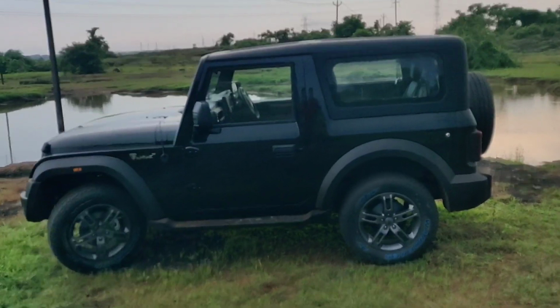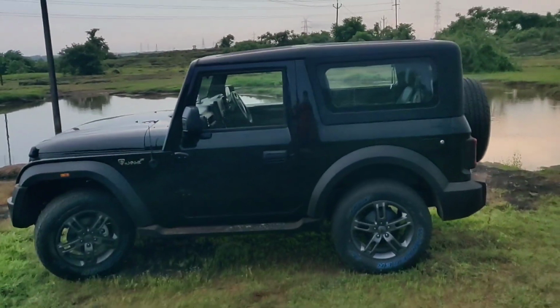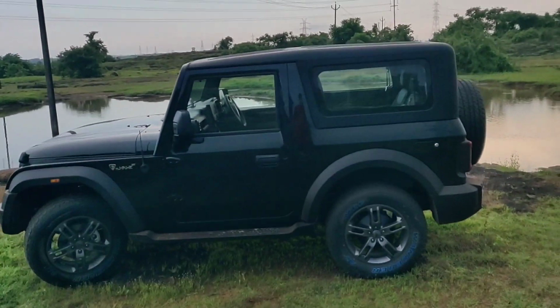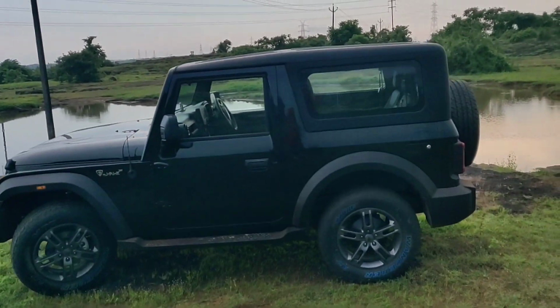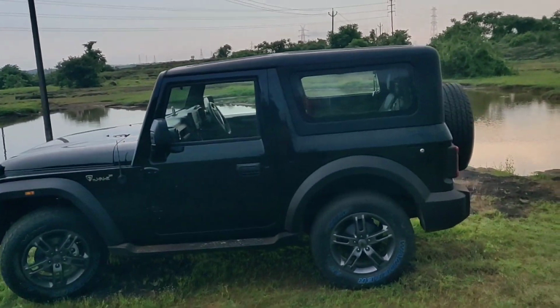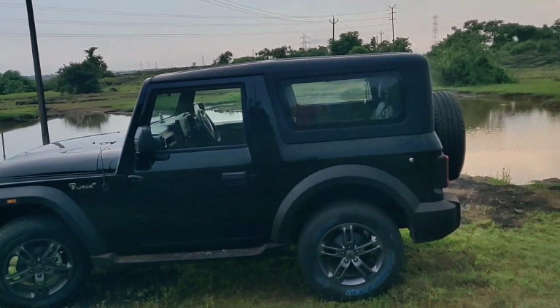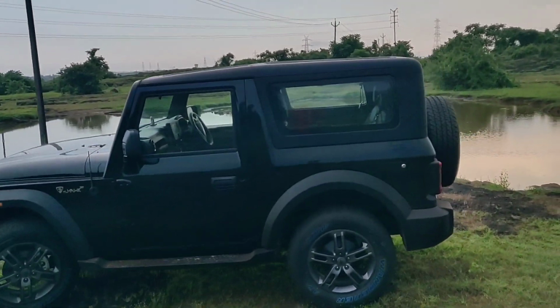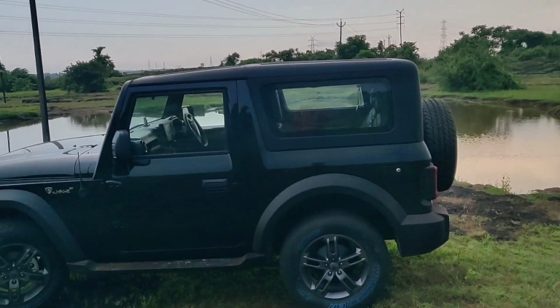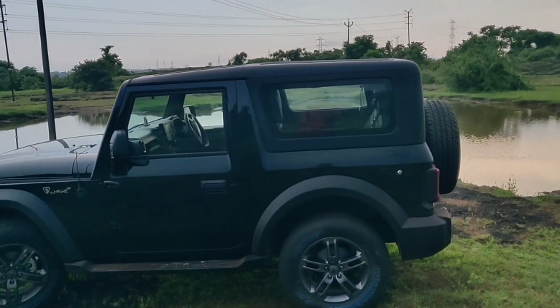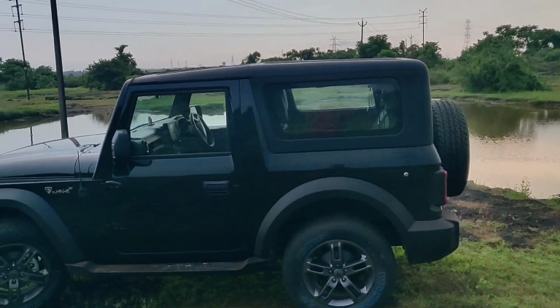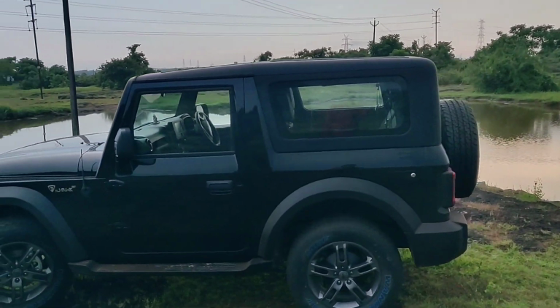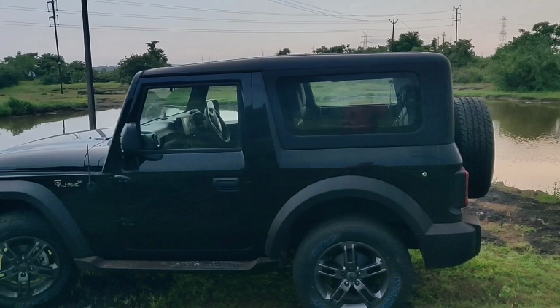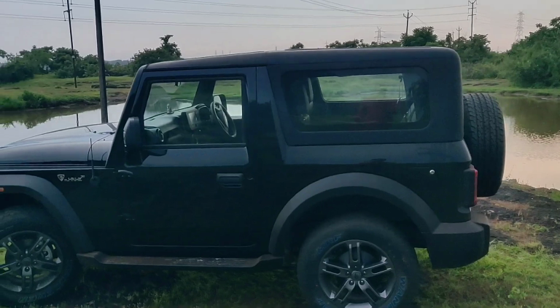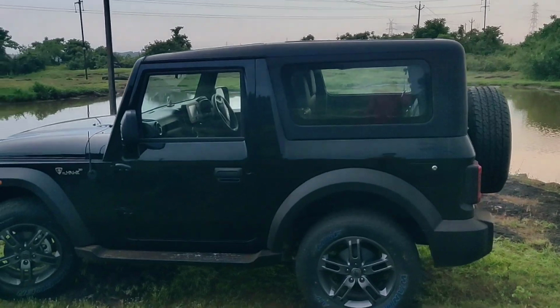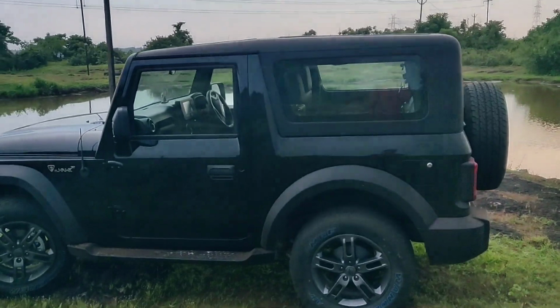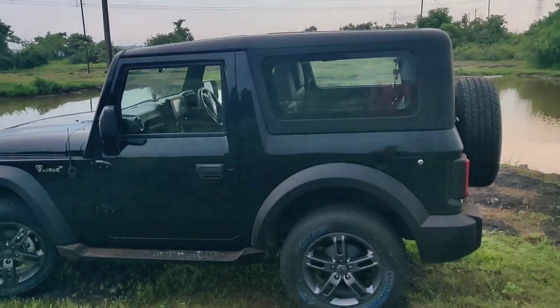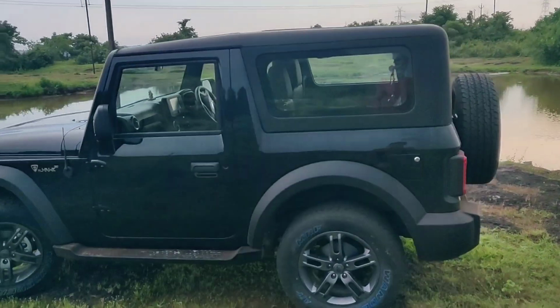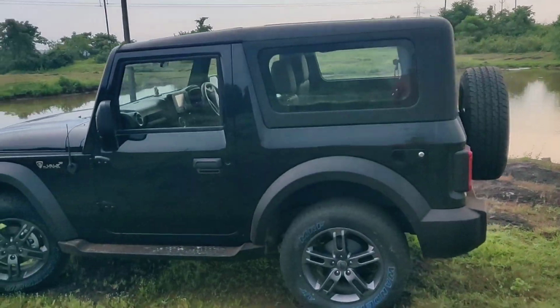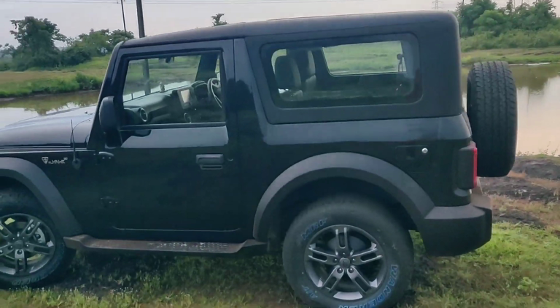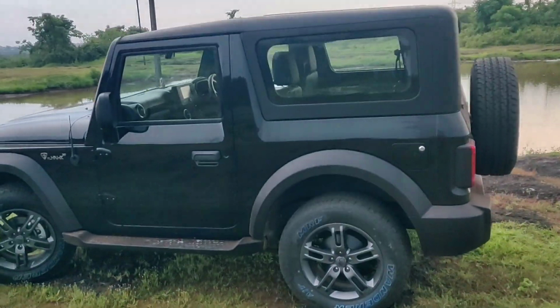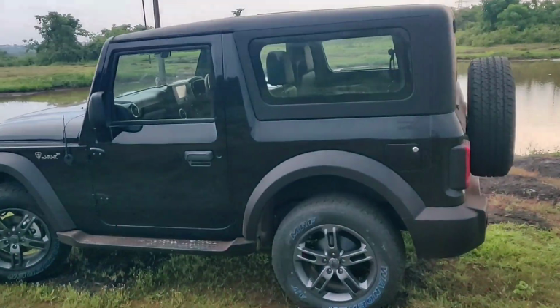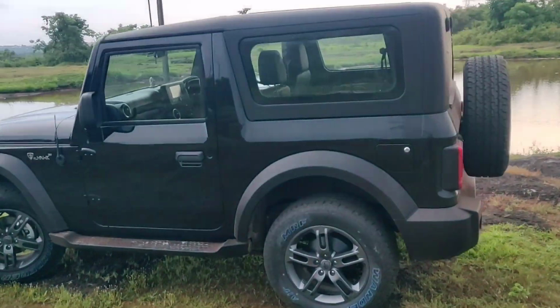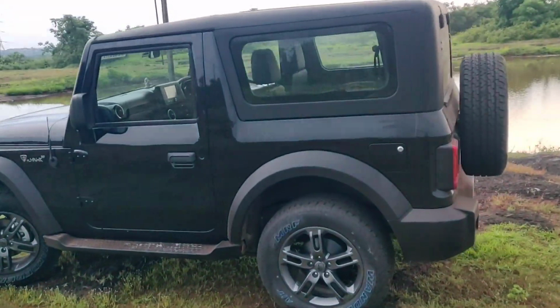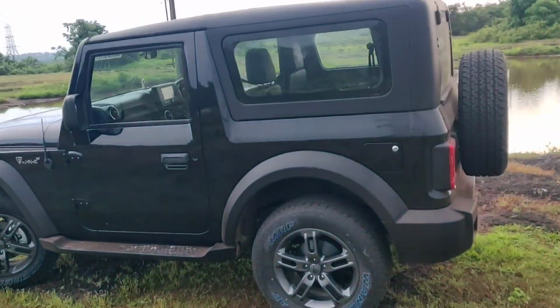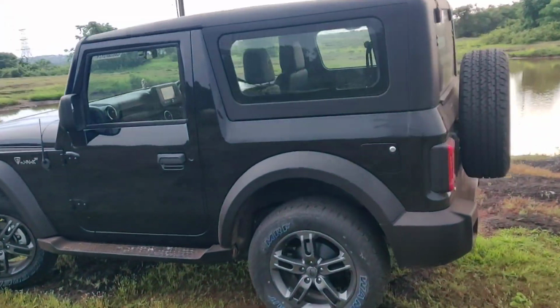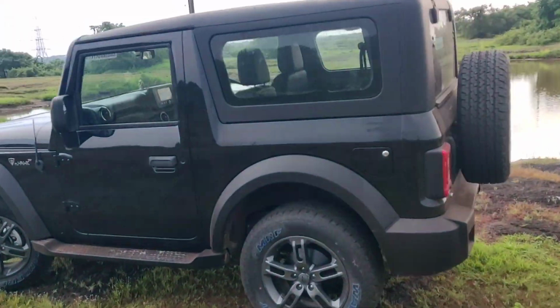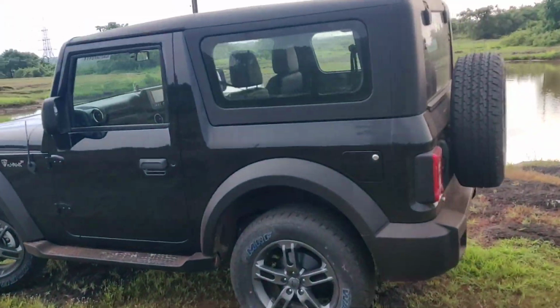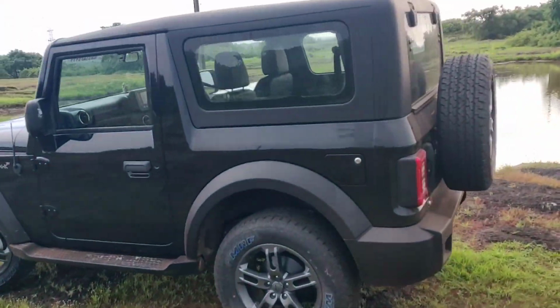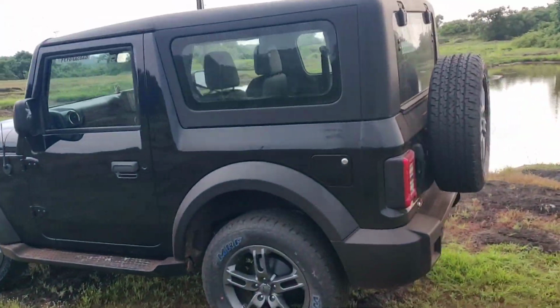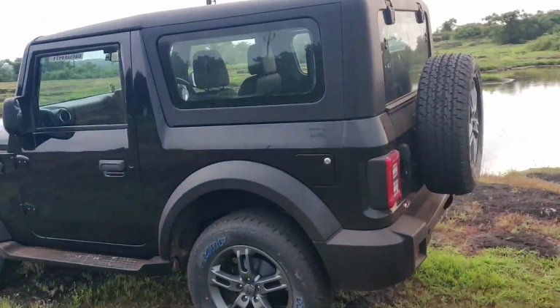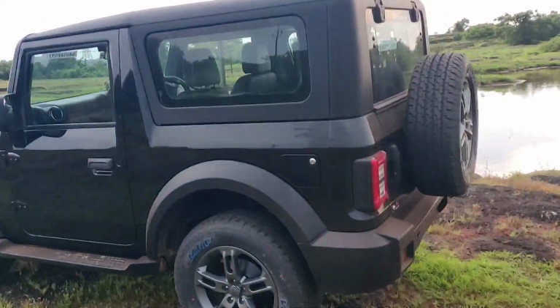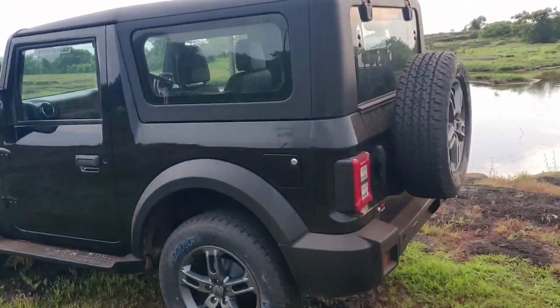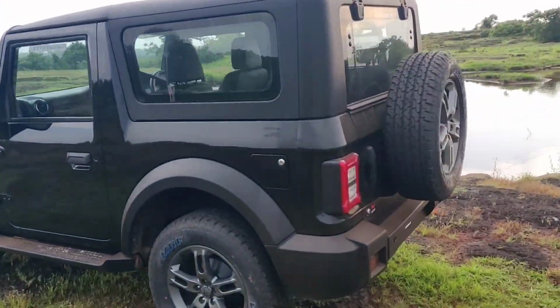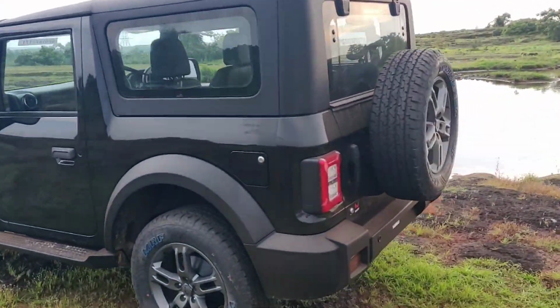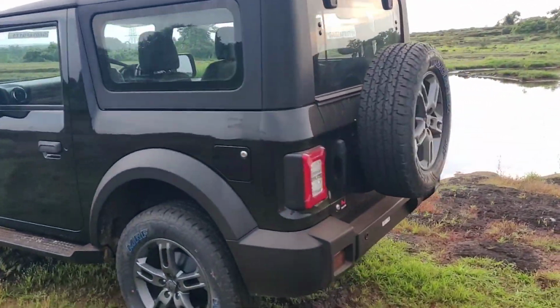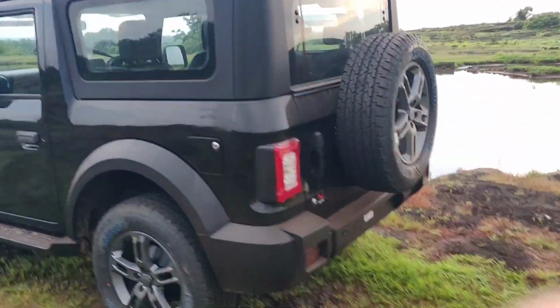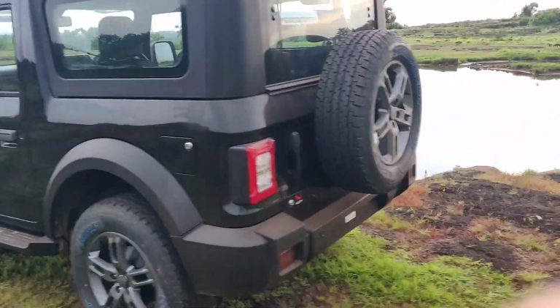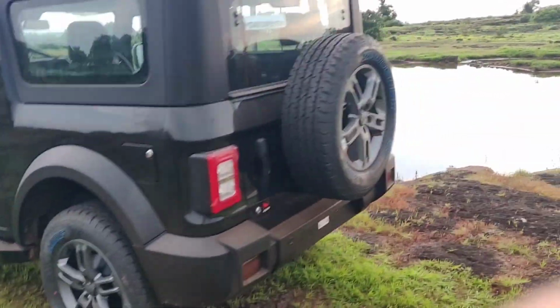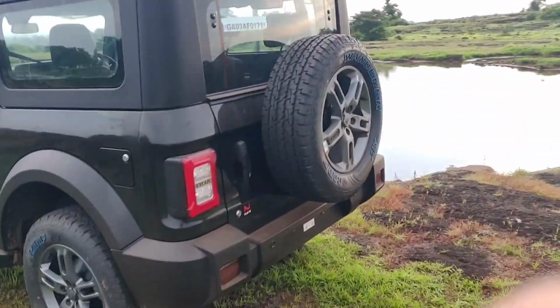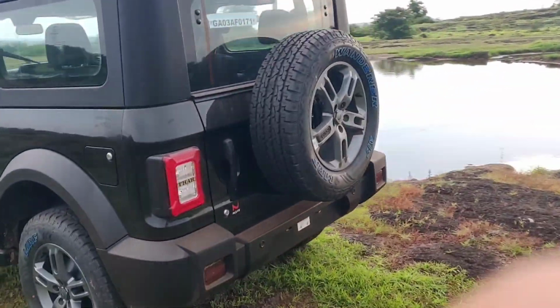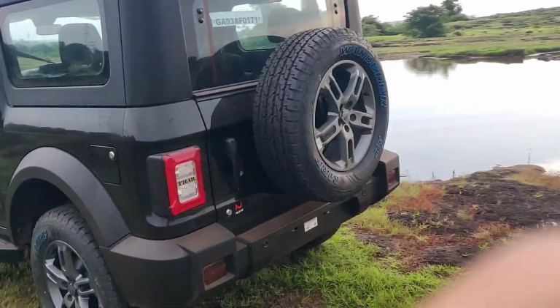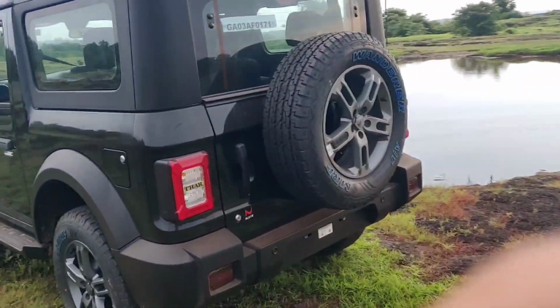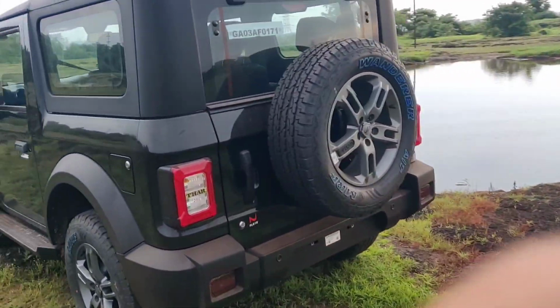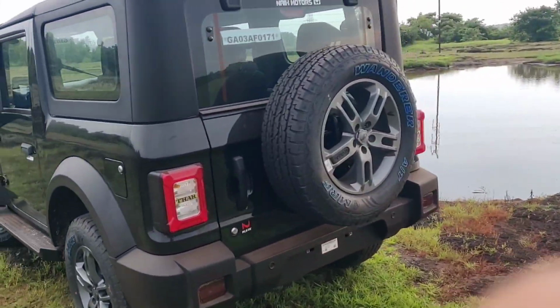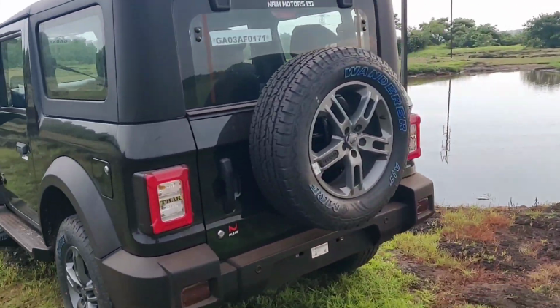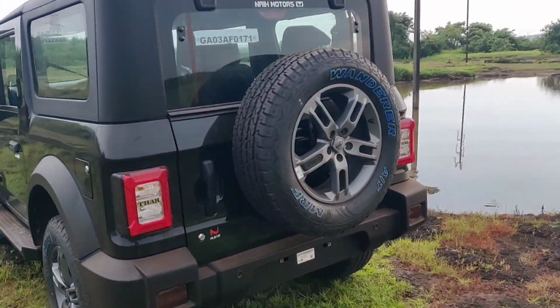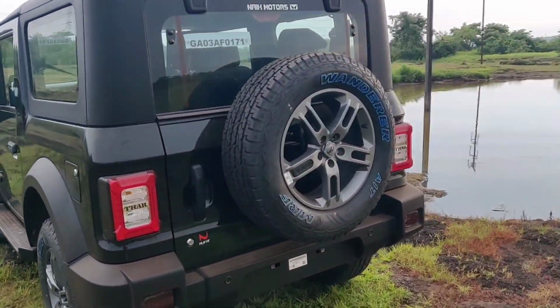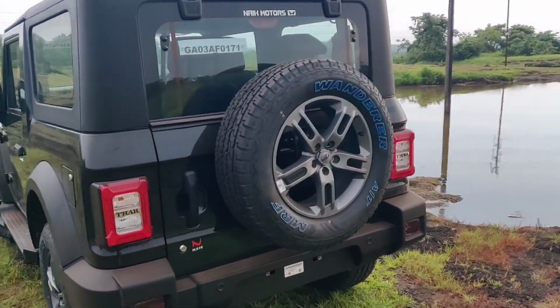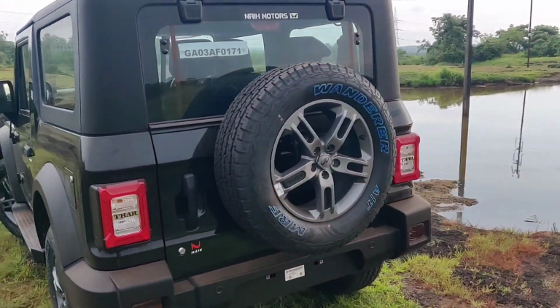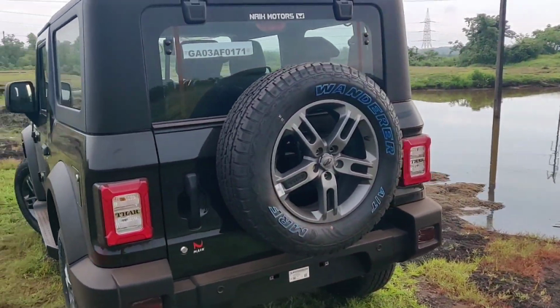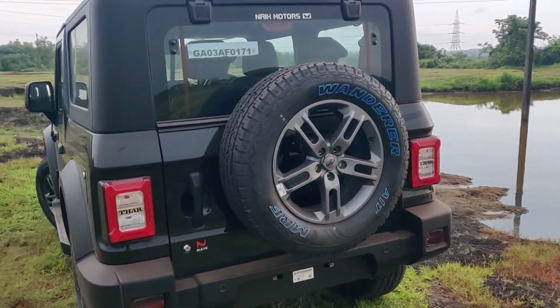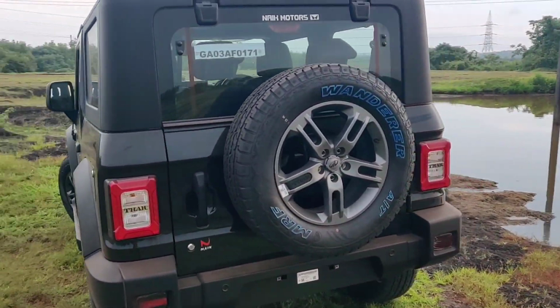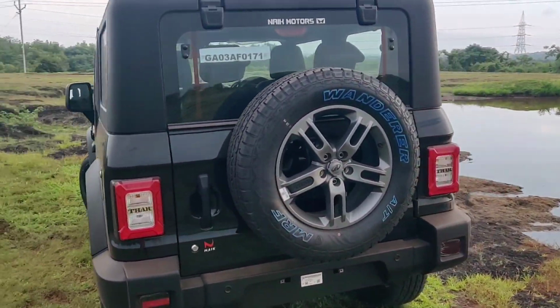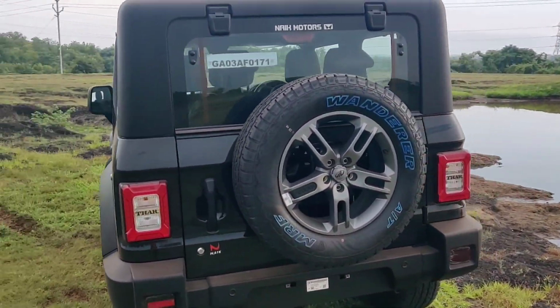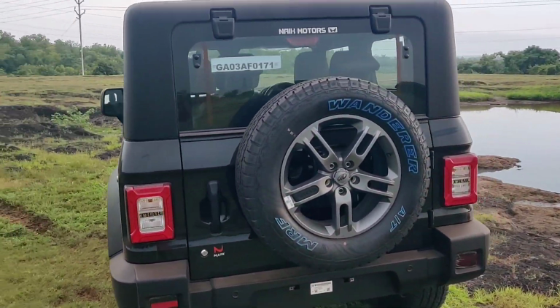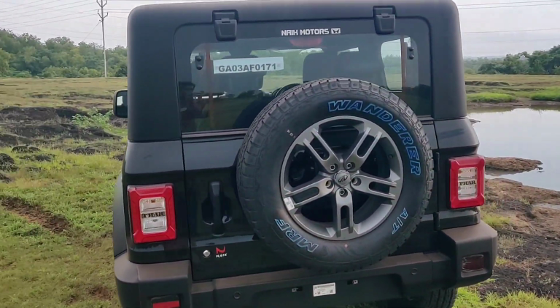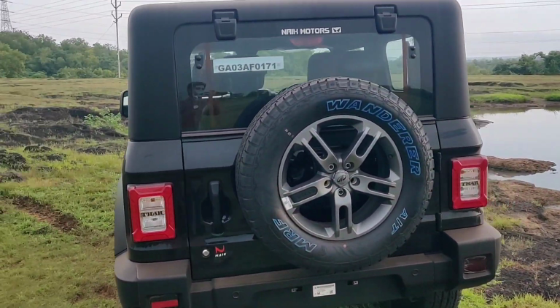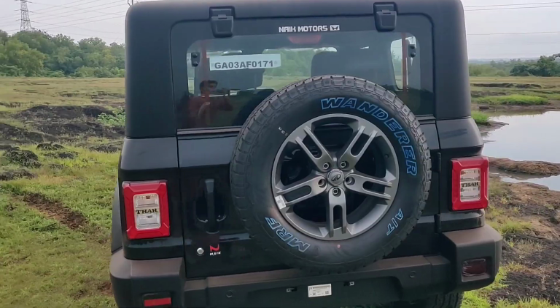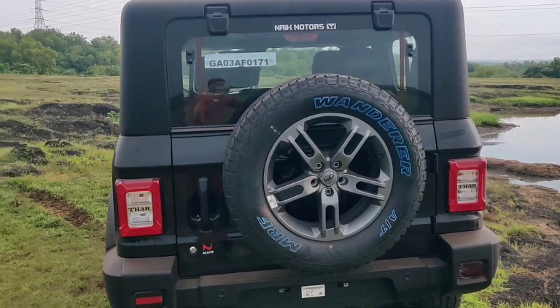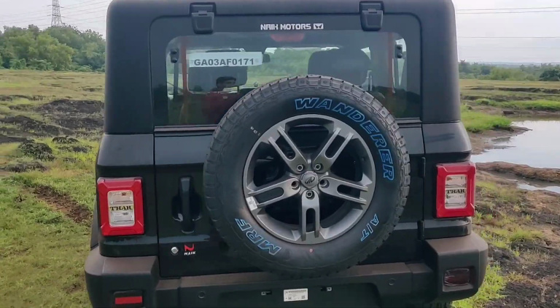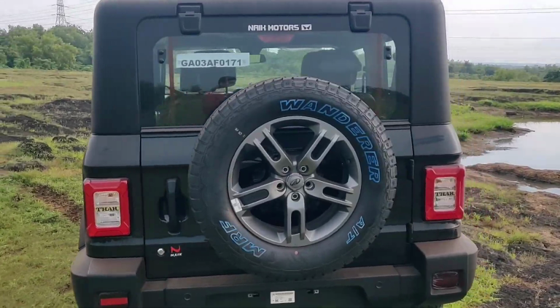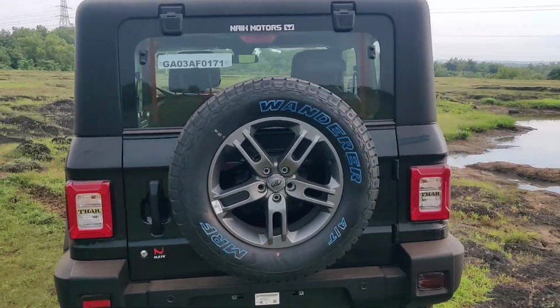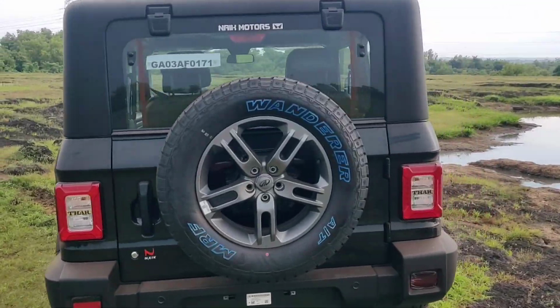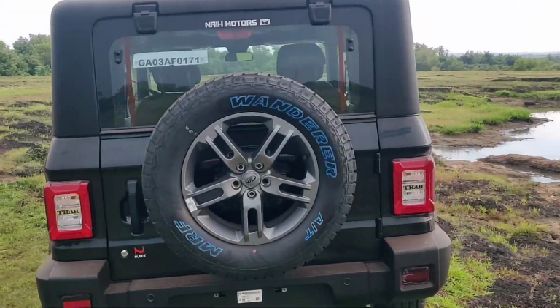This is how it looks from all the sides. This is our rear shot.